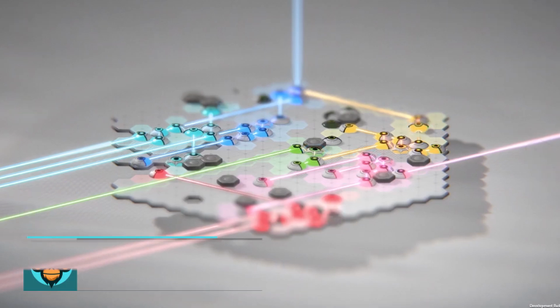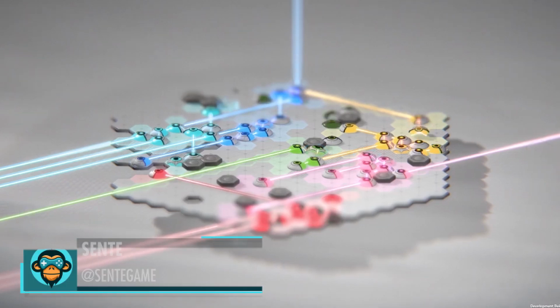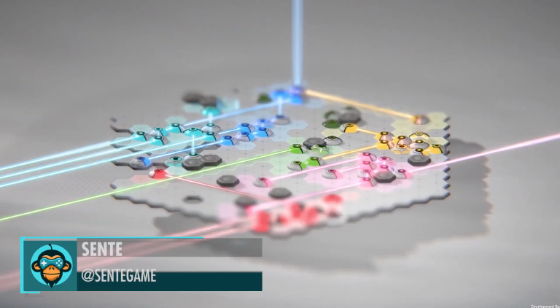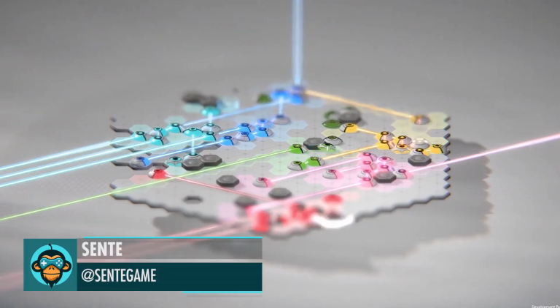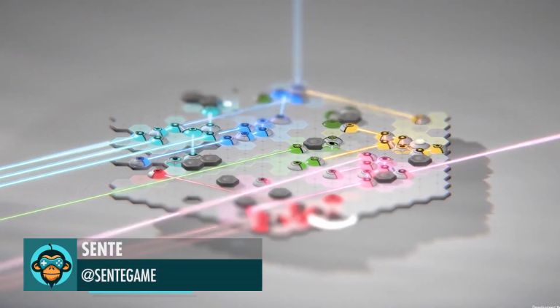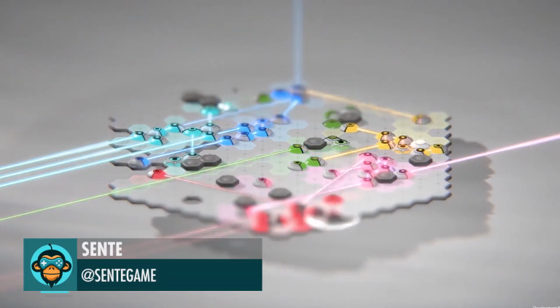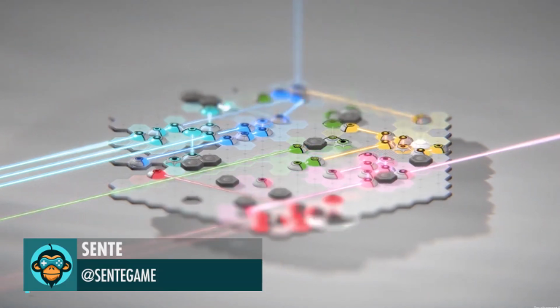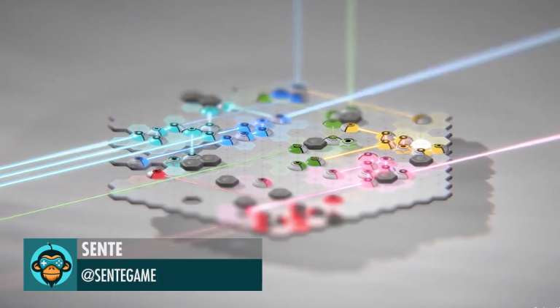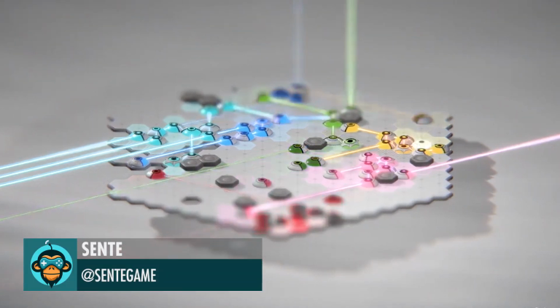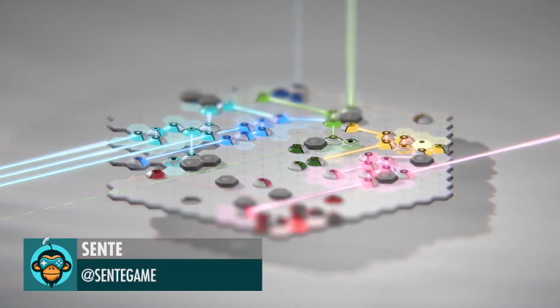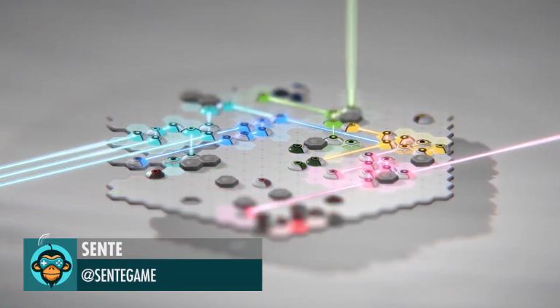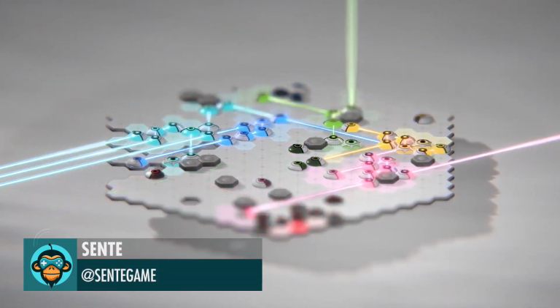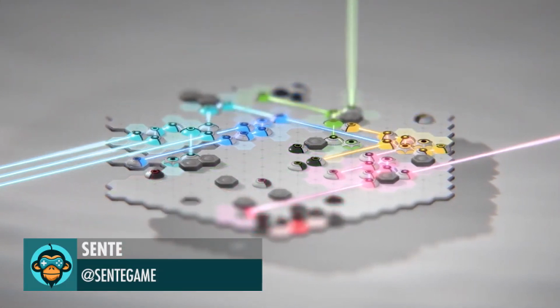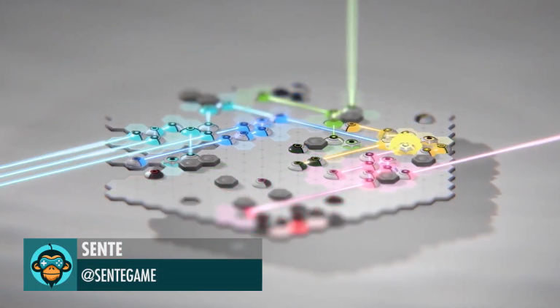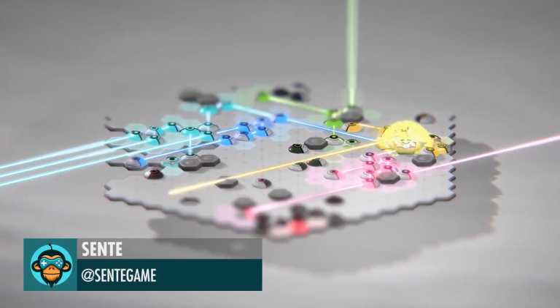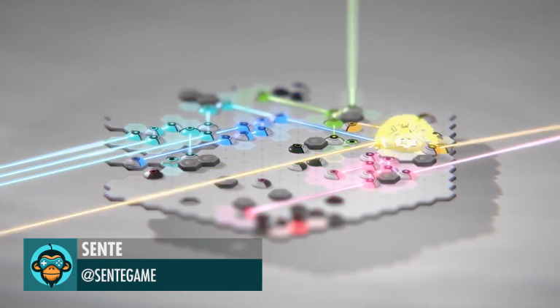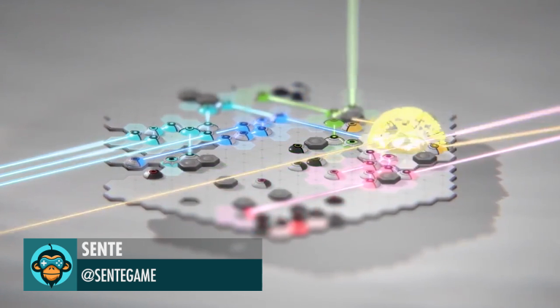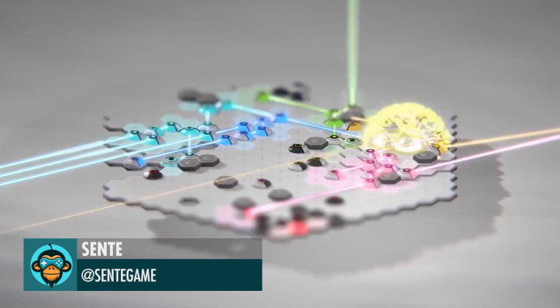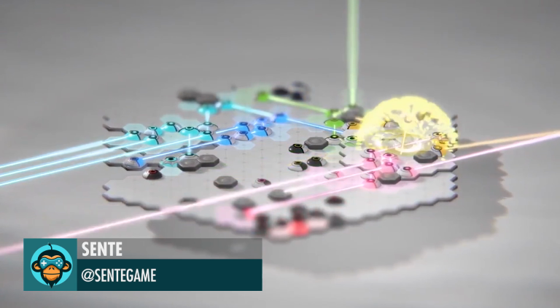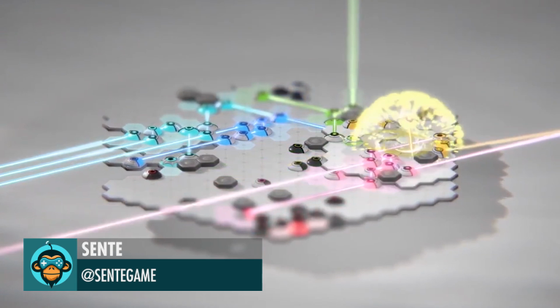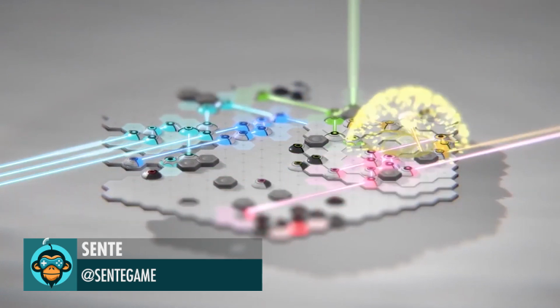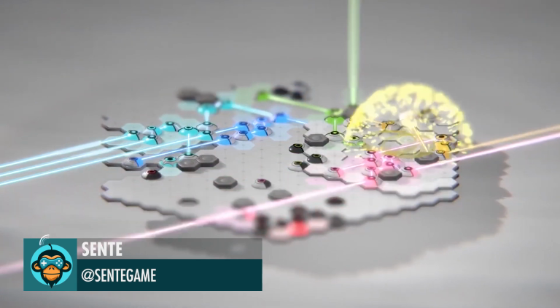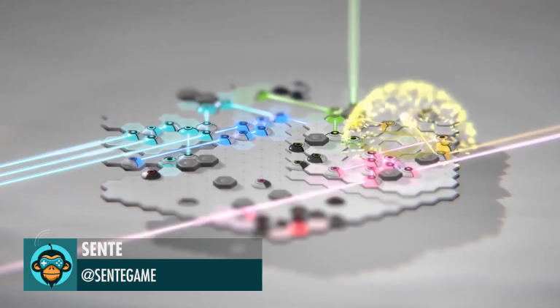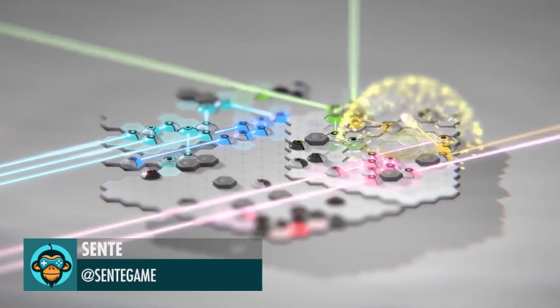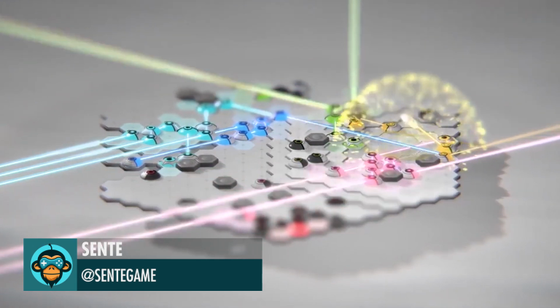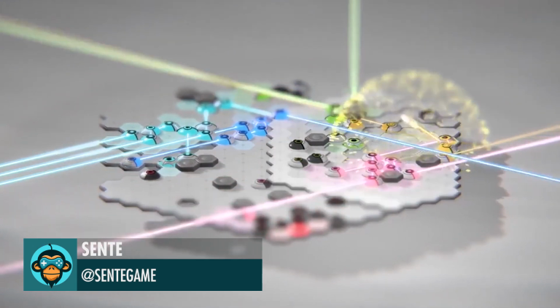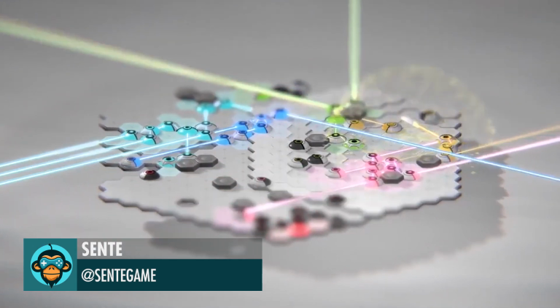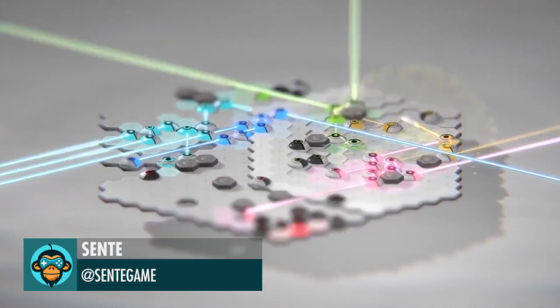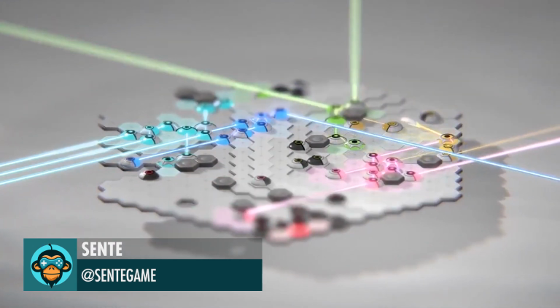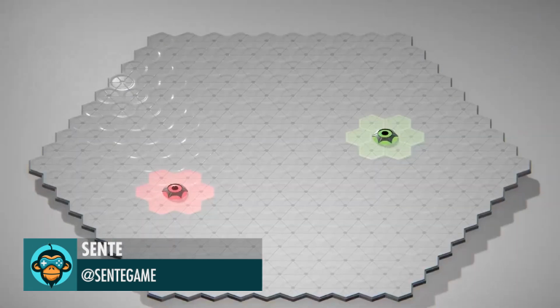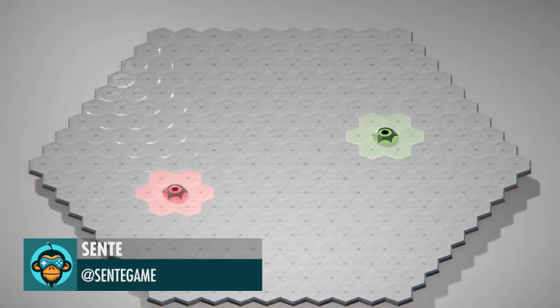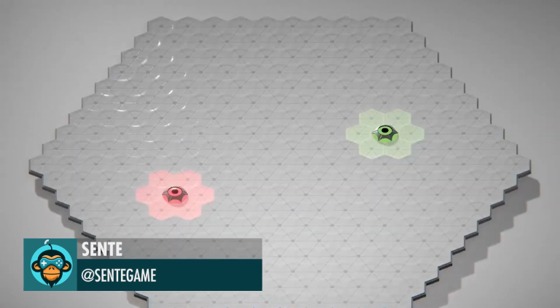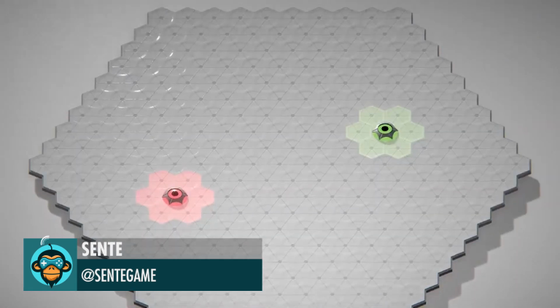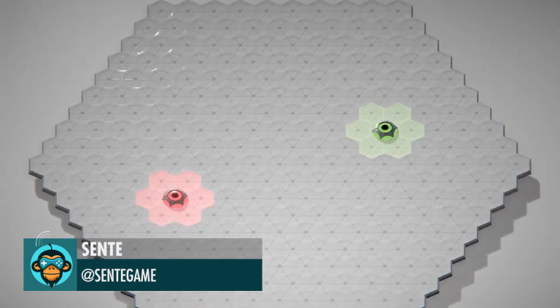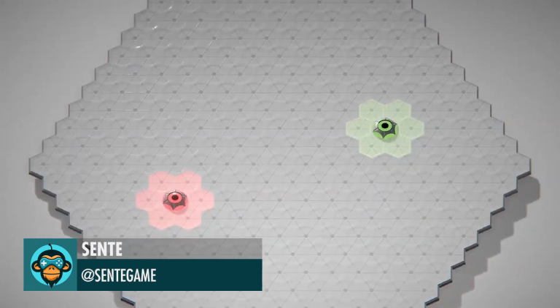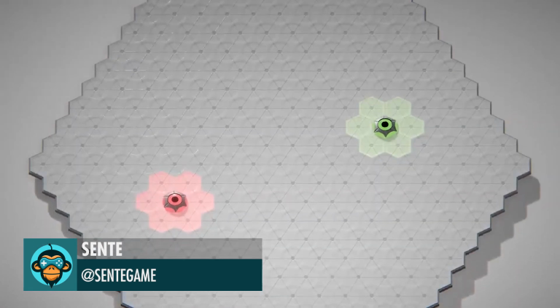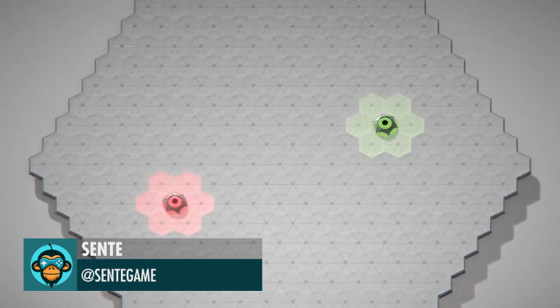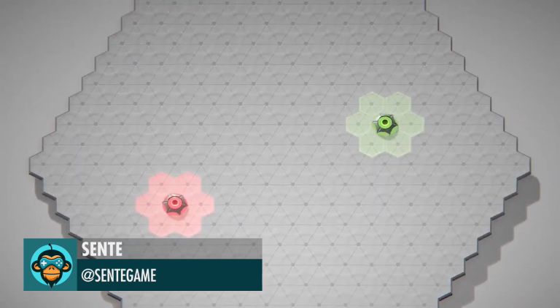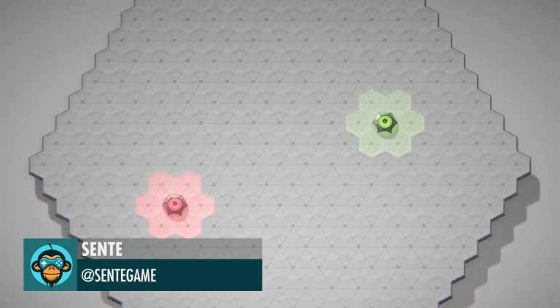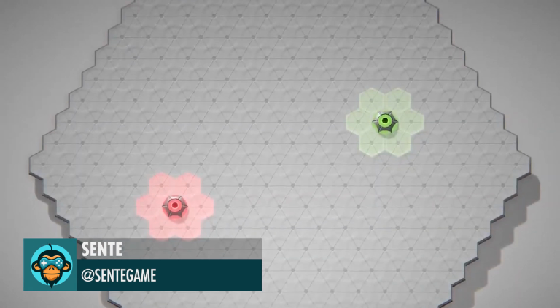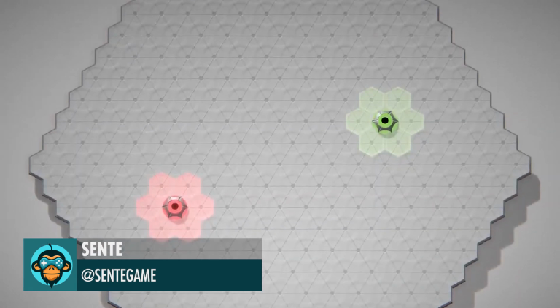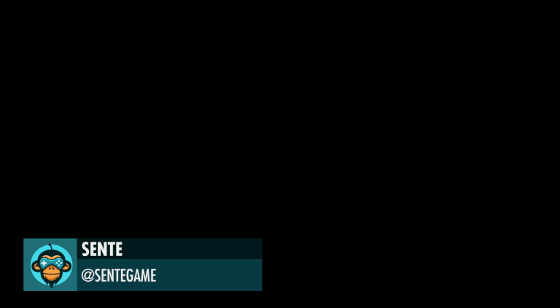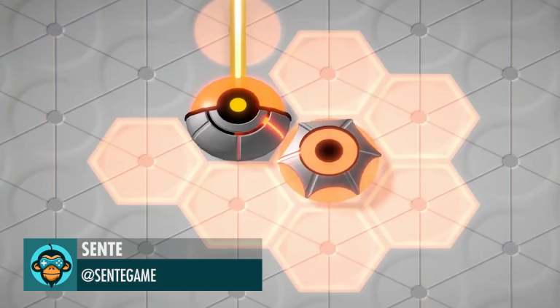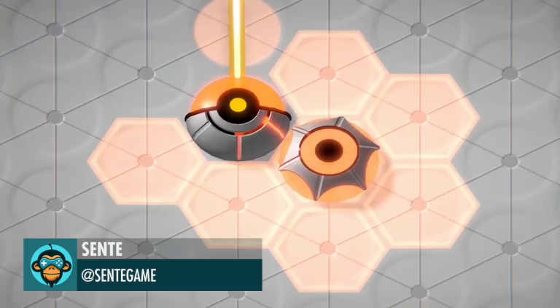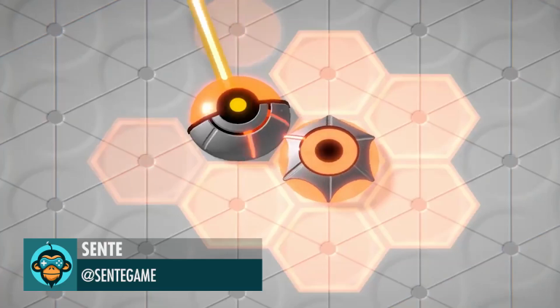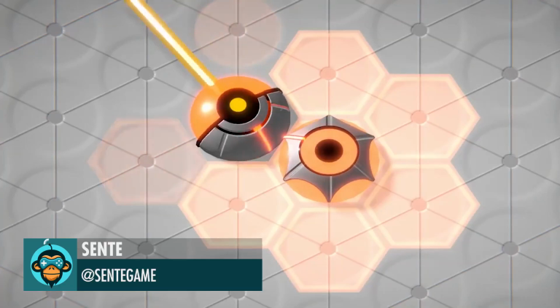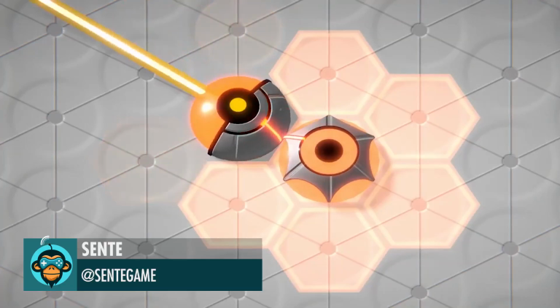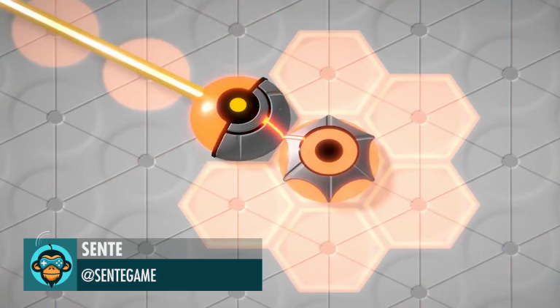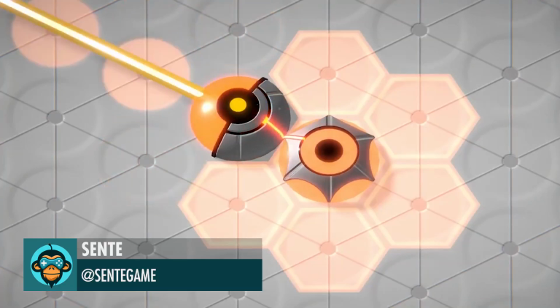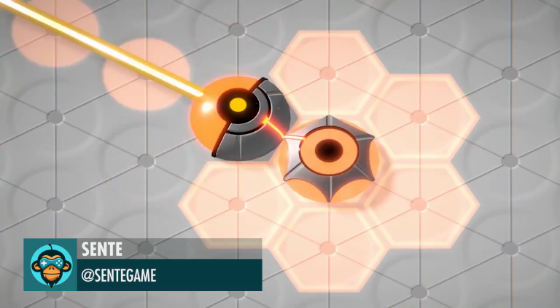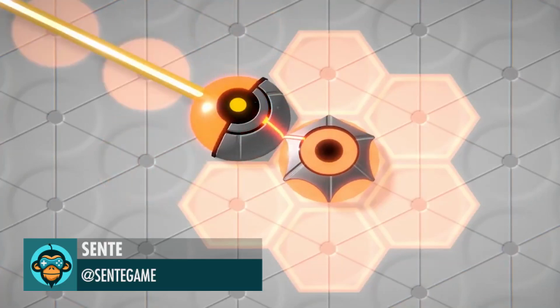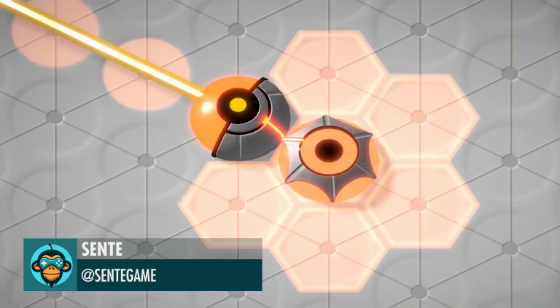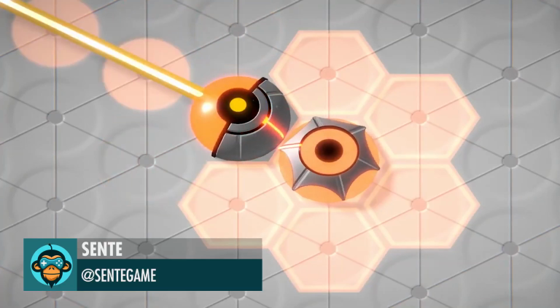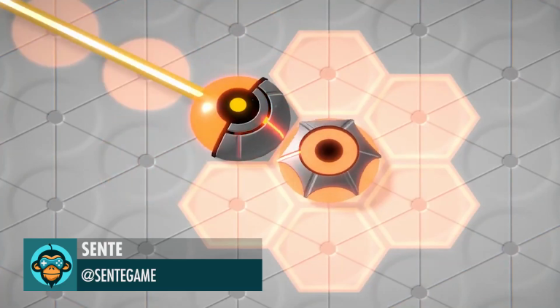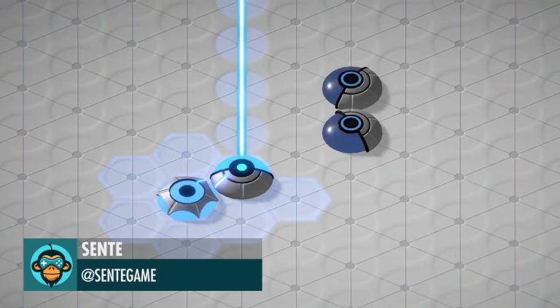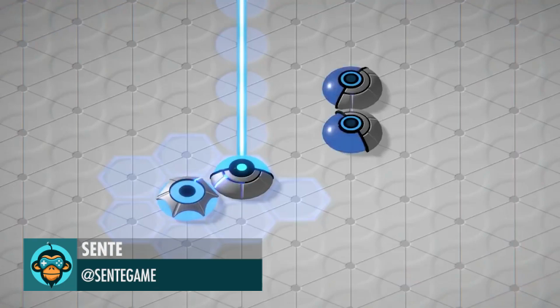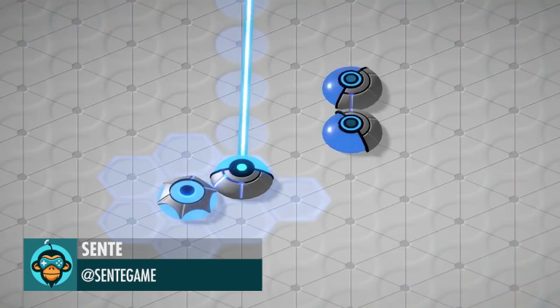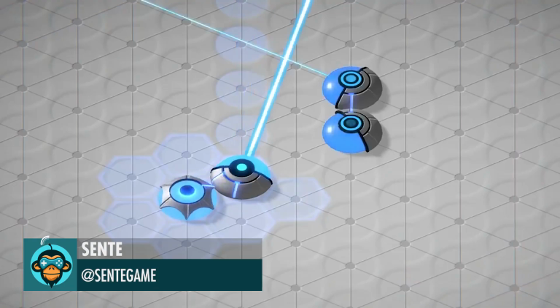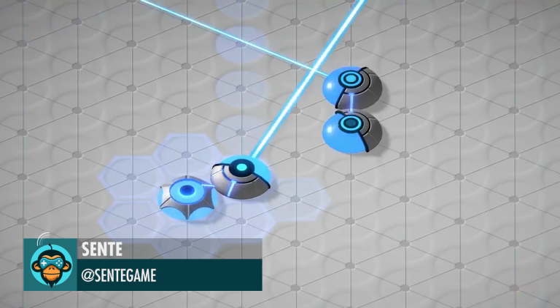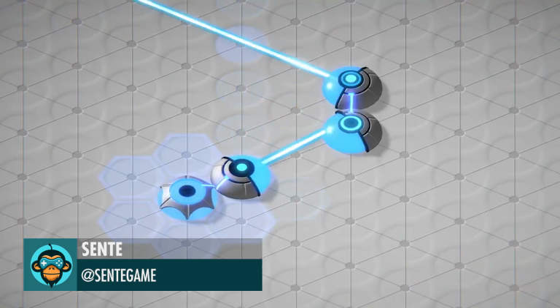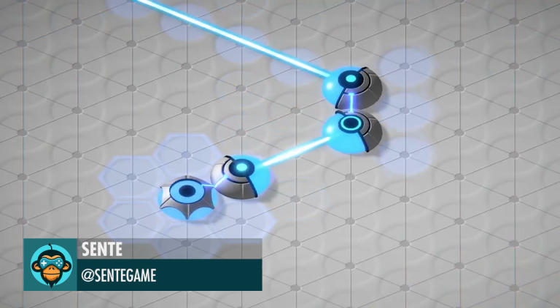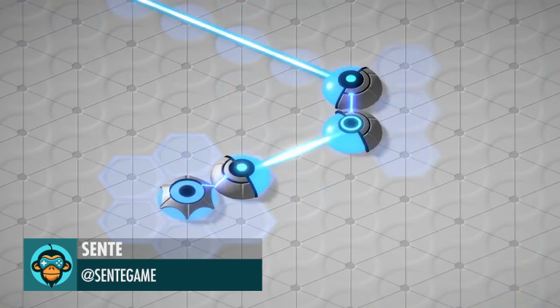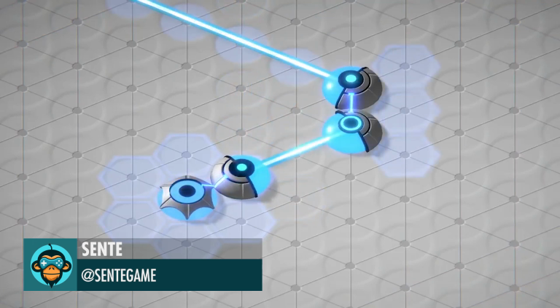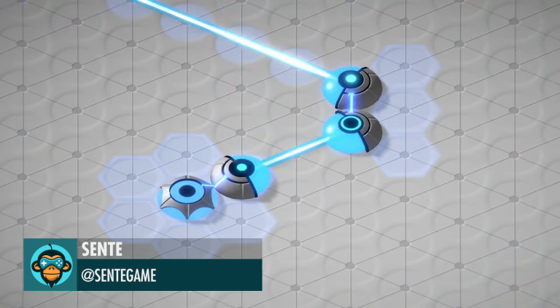Sente, an abstract strategy board game with electricity, shields, rays, and explosions. Check it out in the link below.